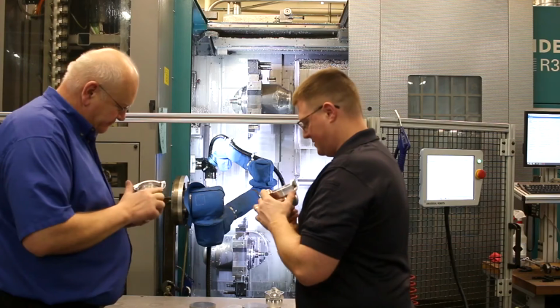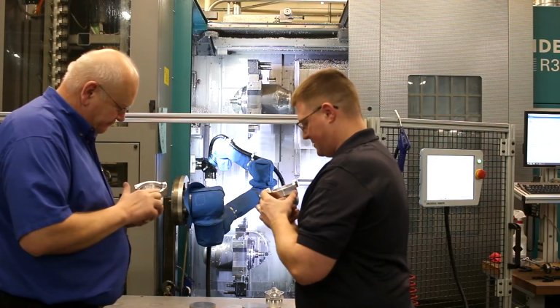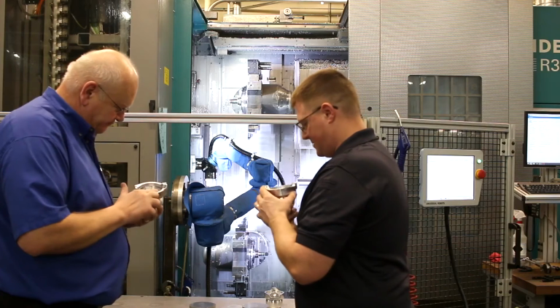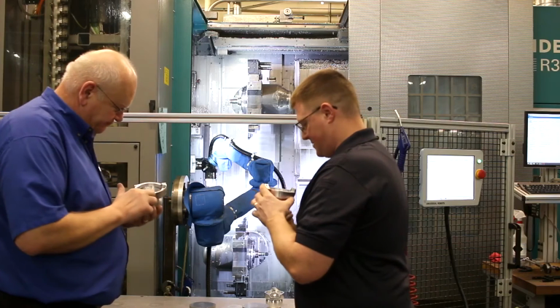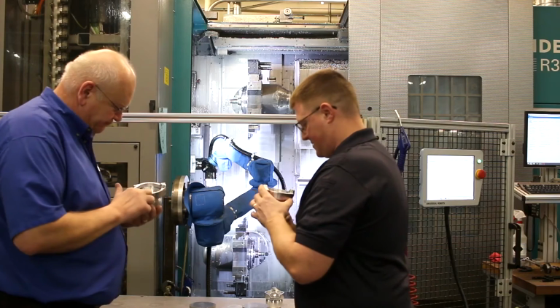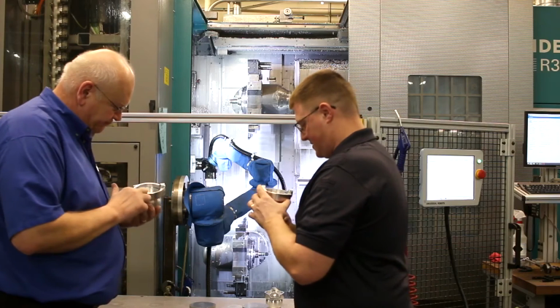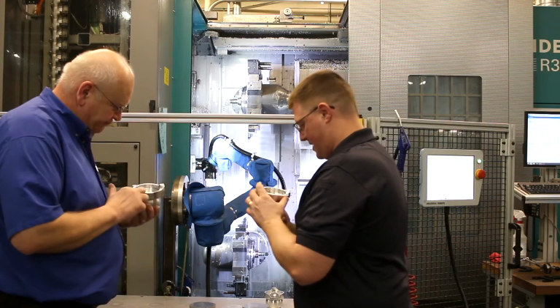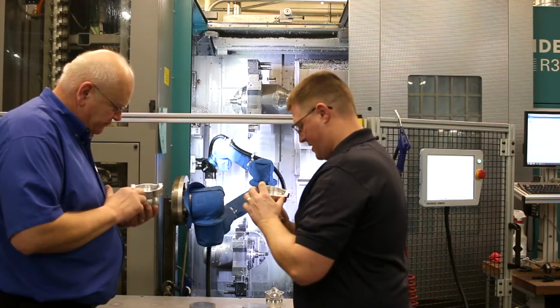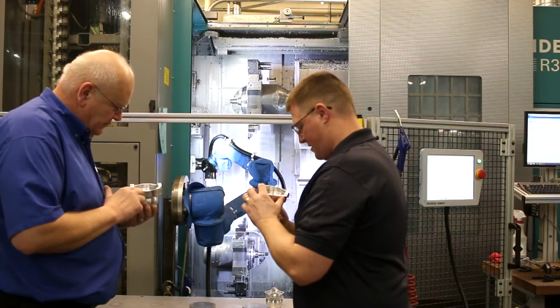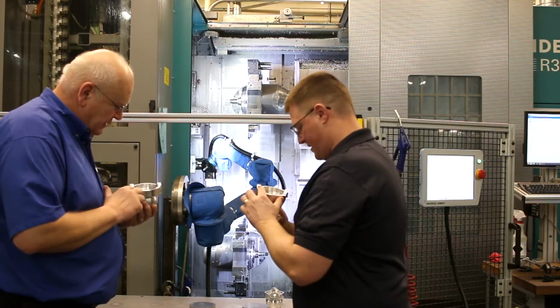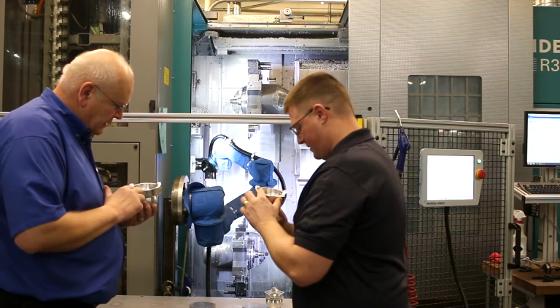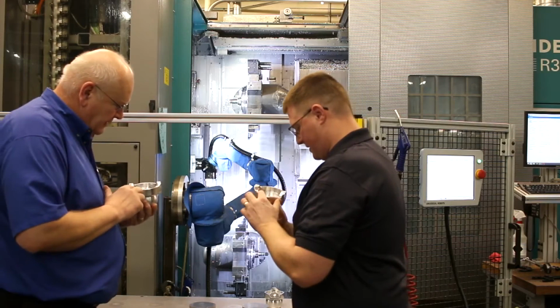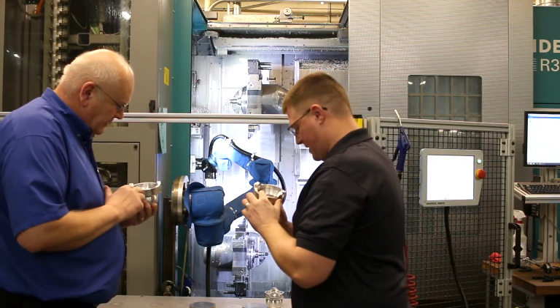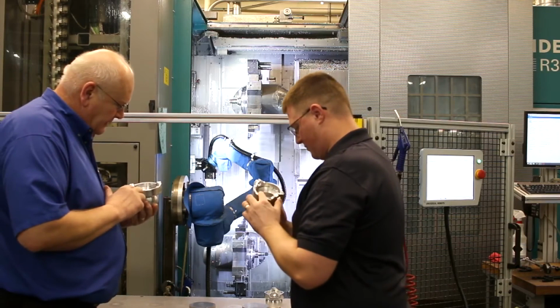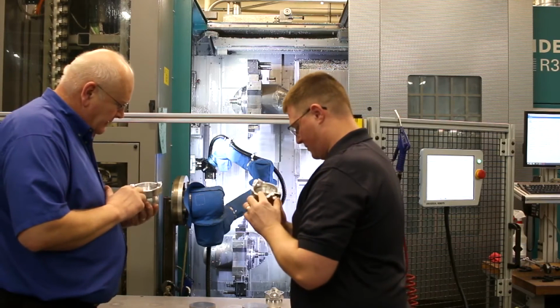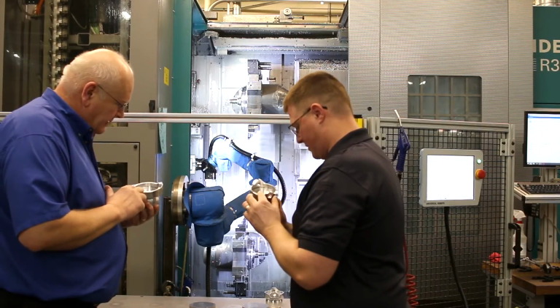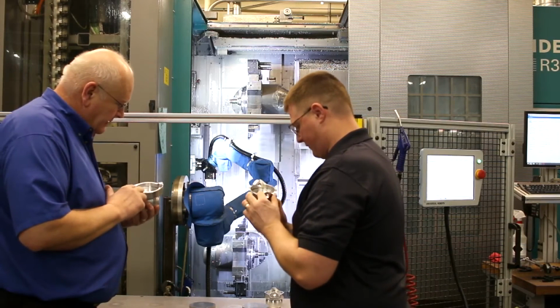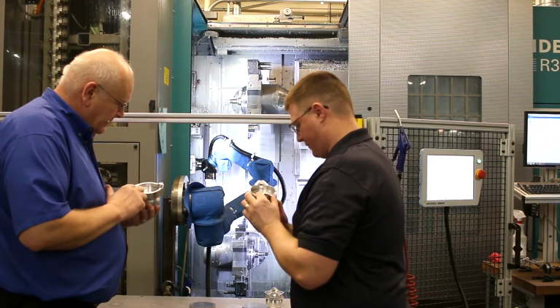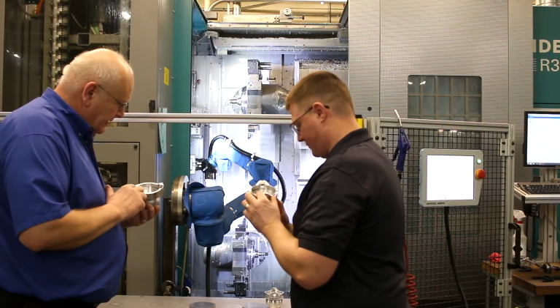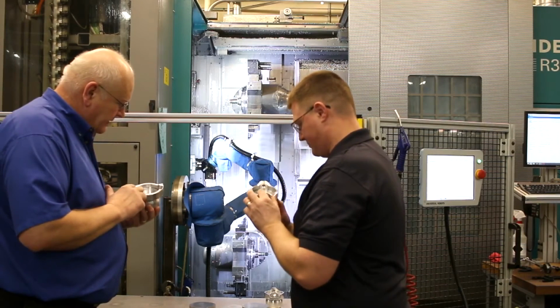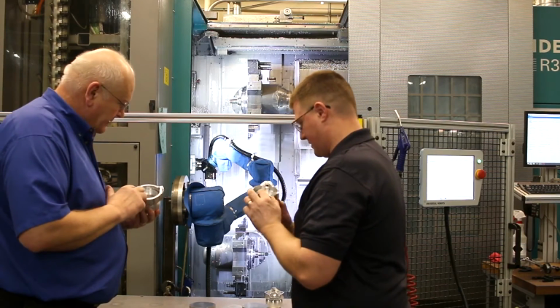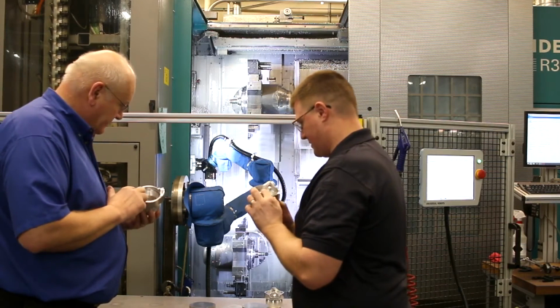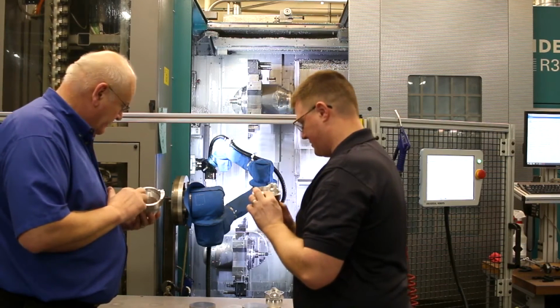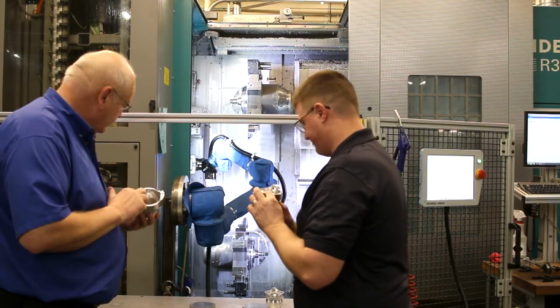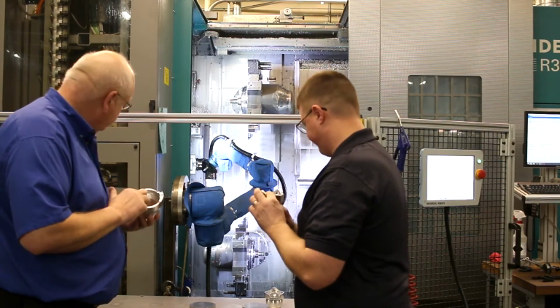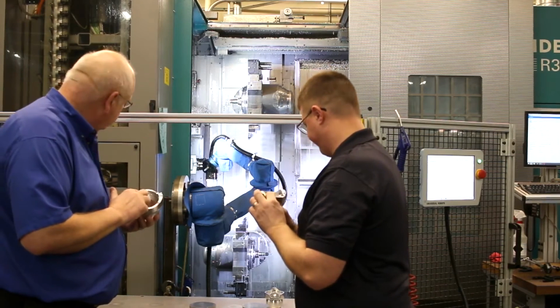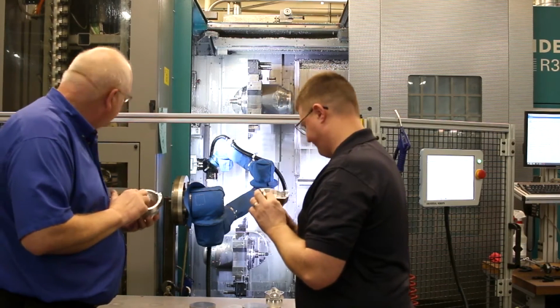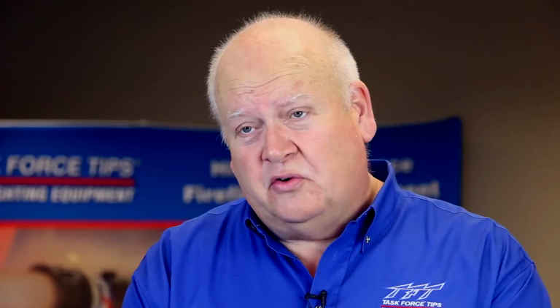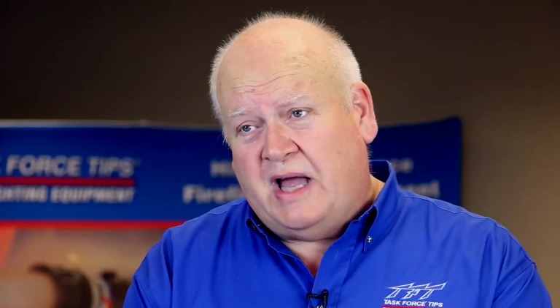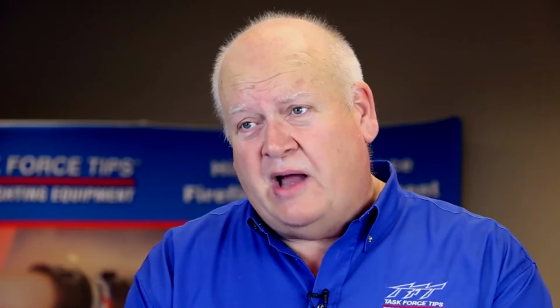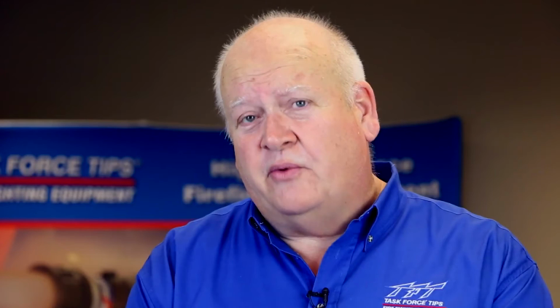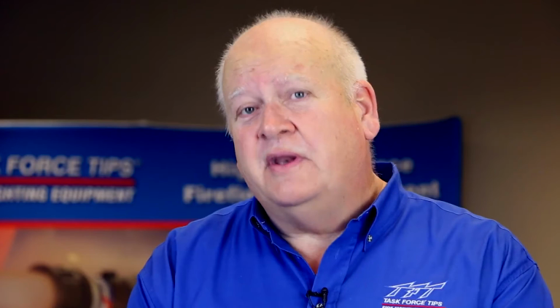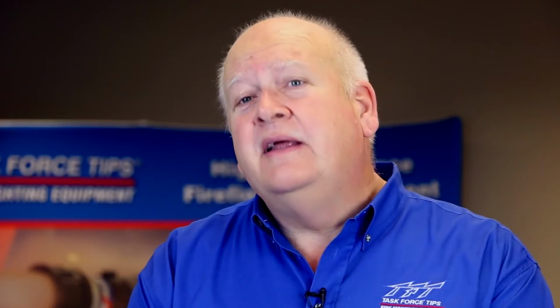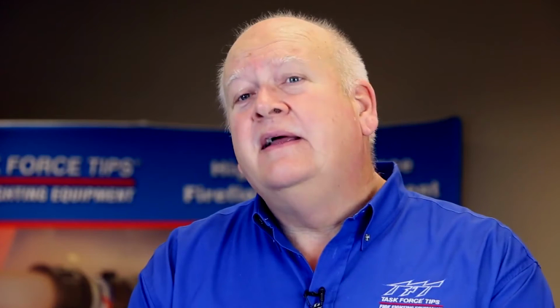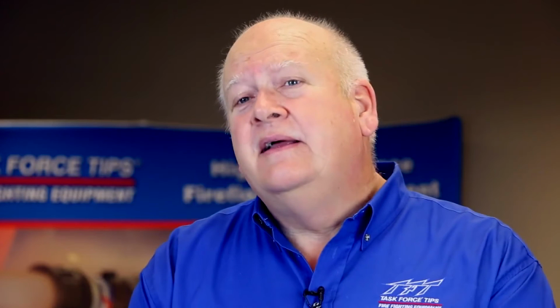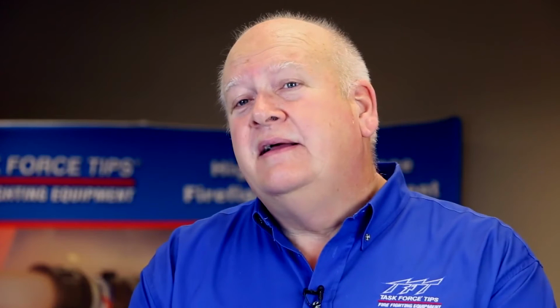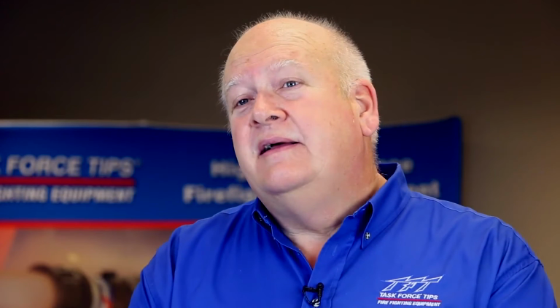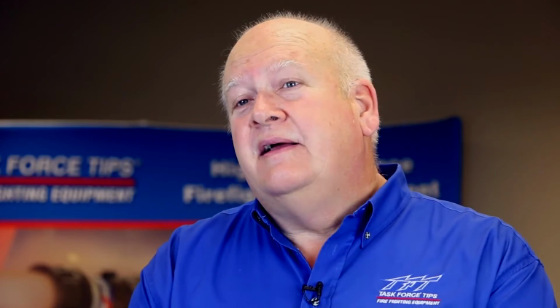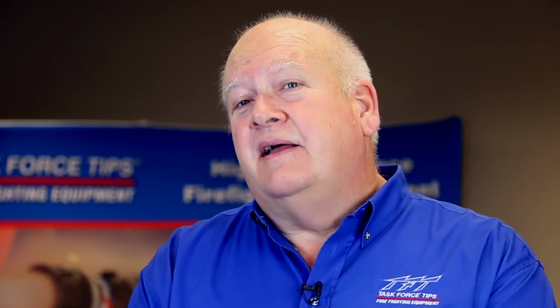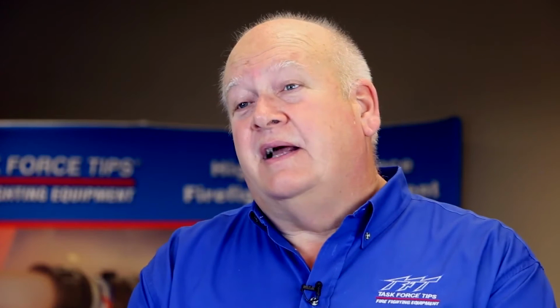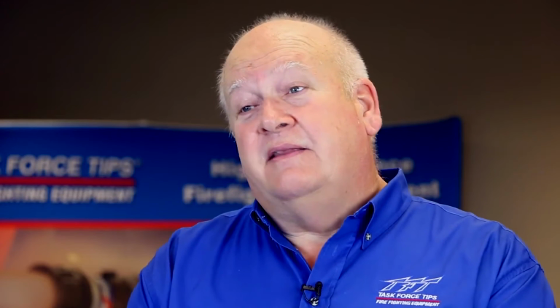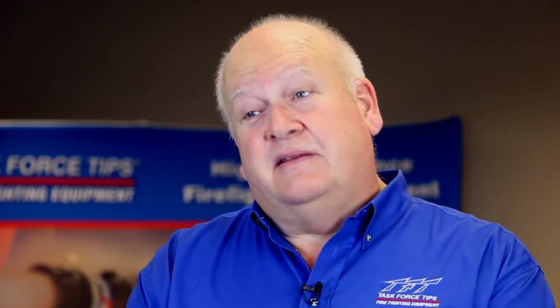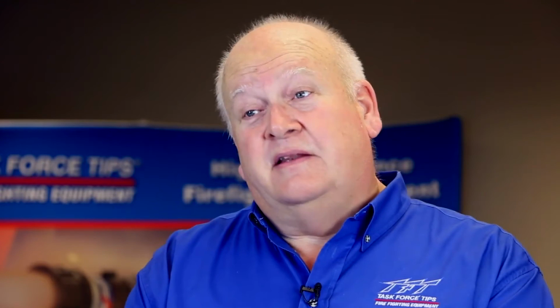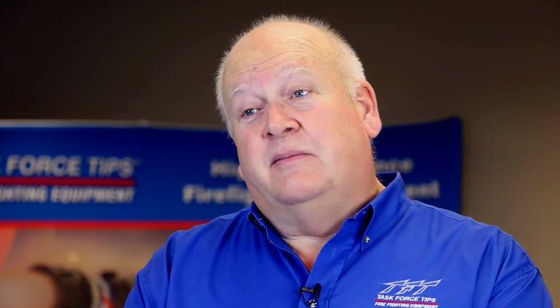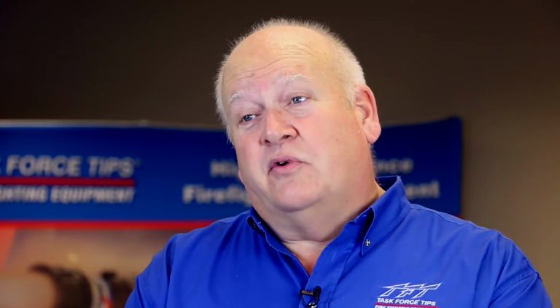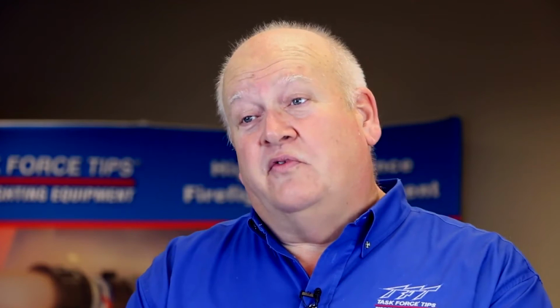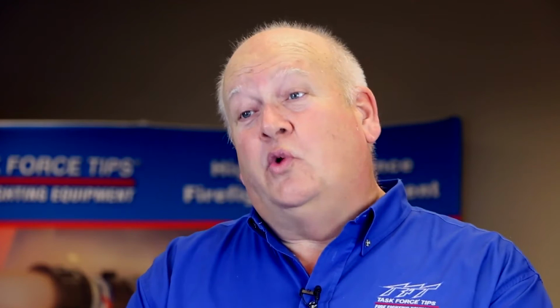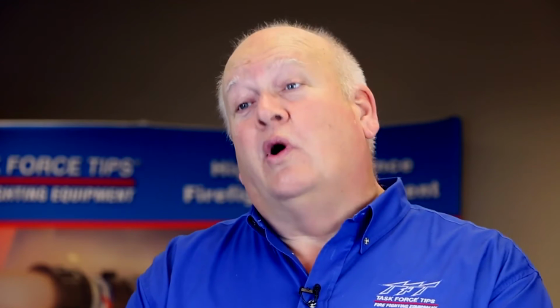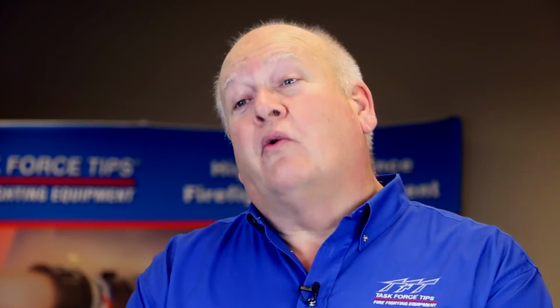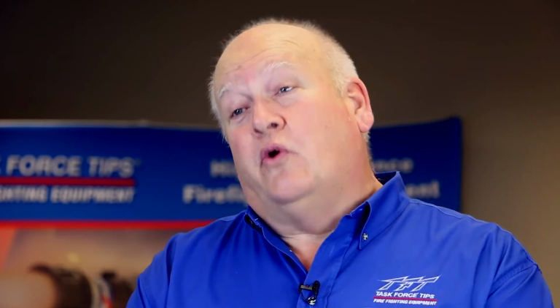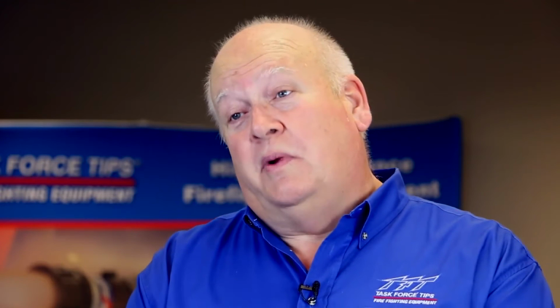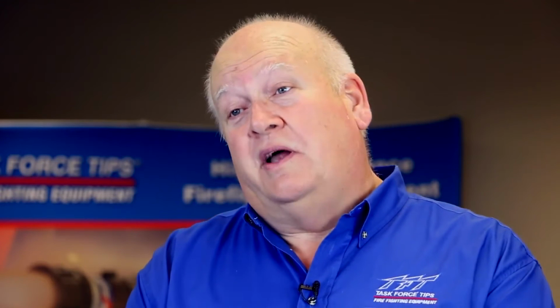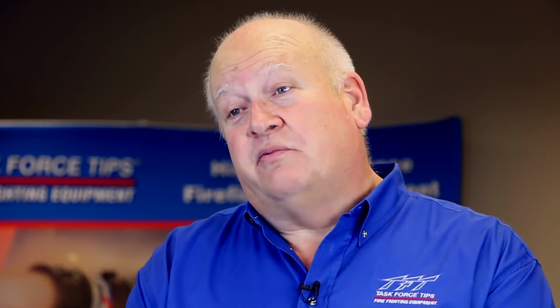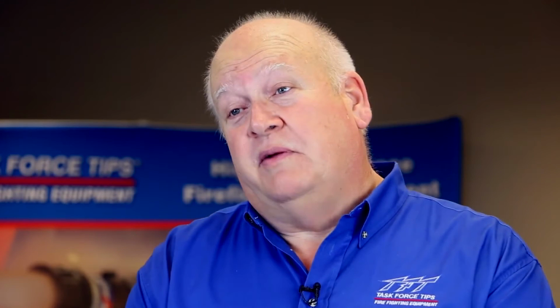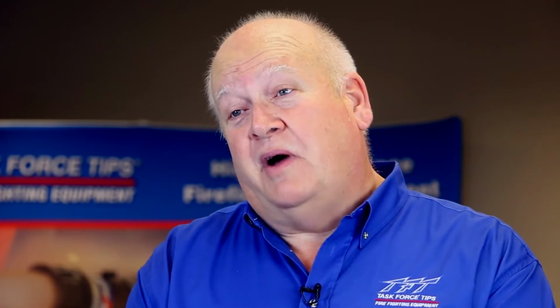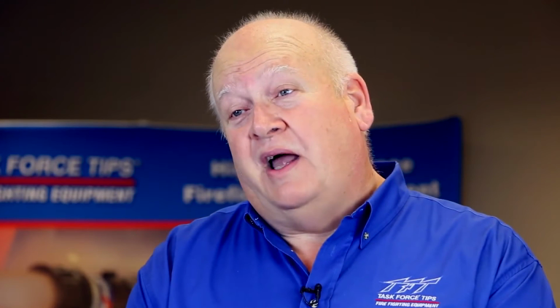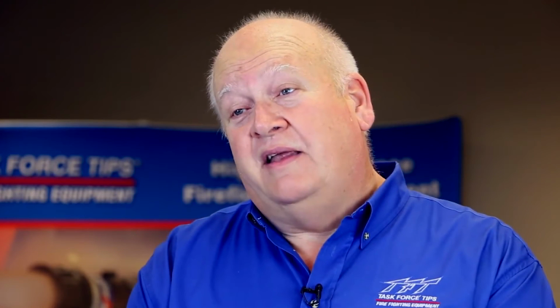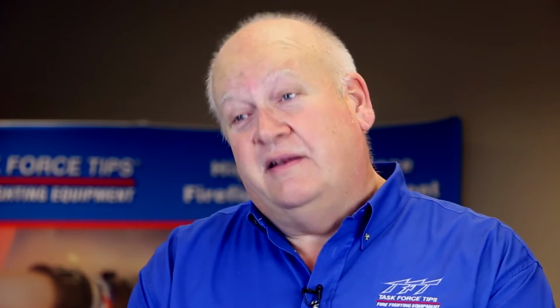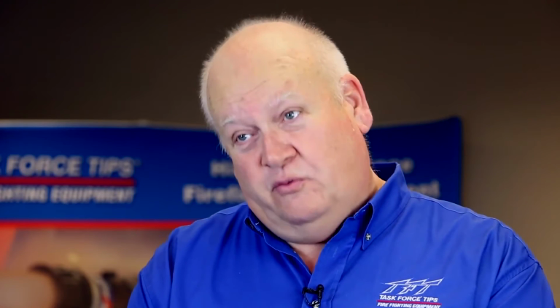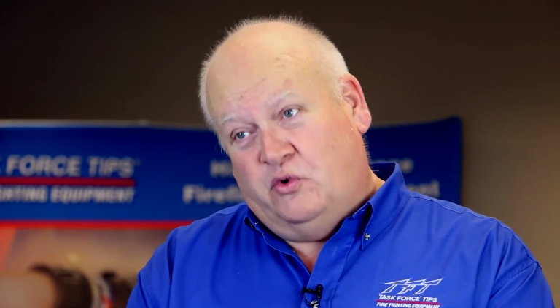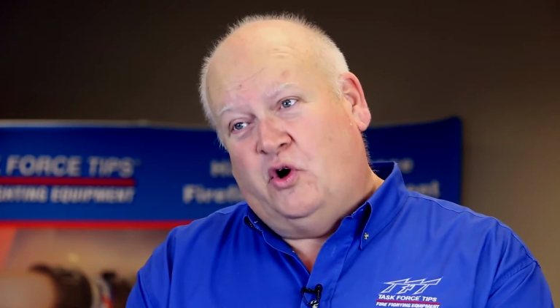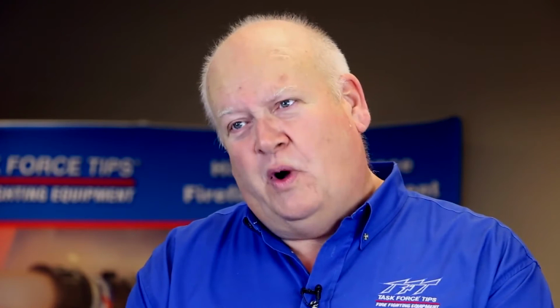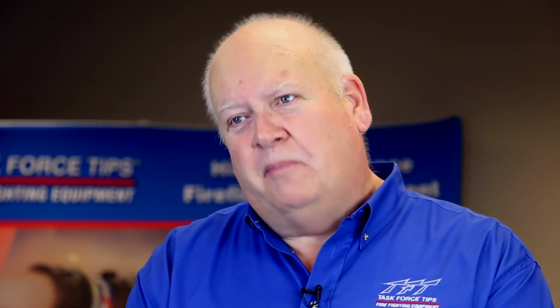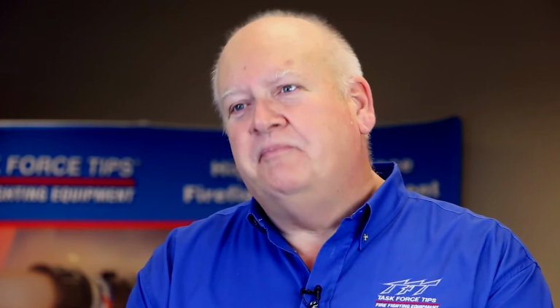The number of machines we buy with integrated gantries will go down, and I think the number of UR robots we buy will go up.